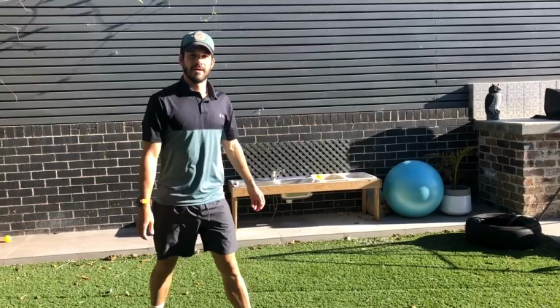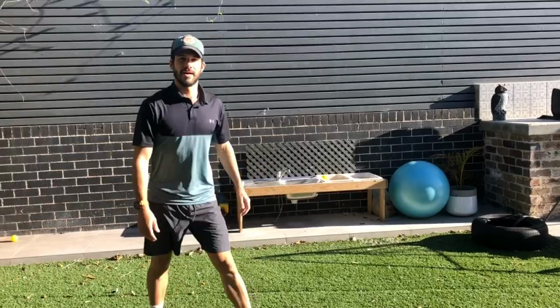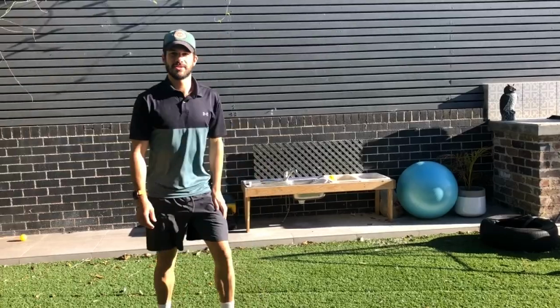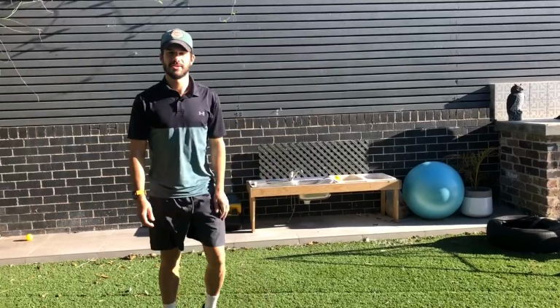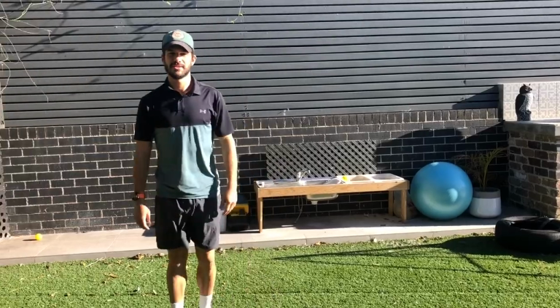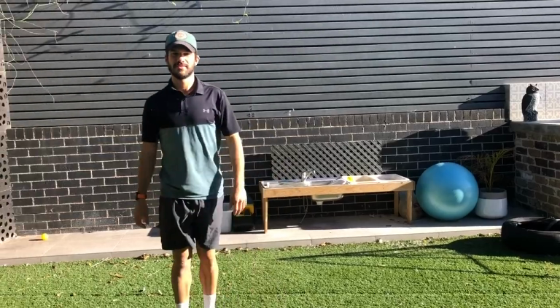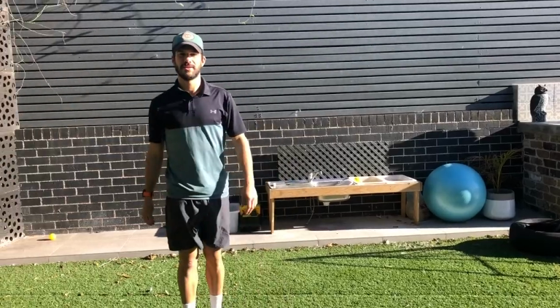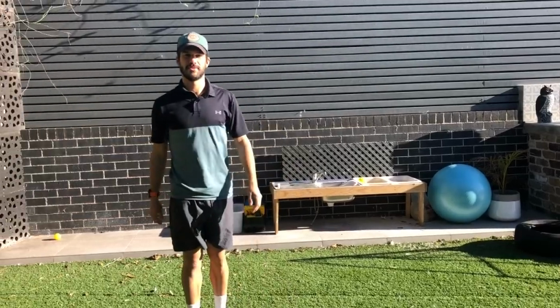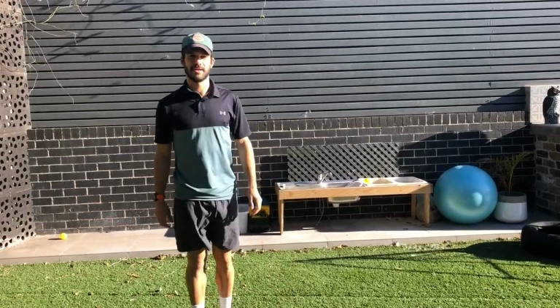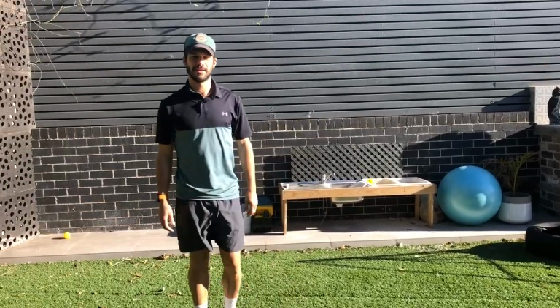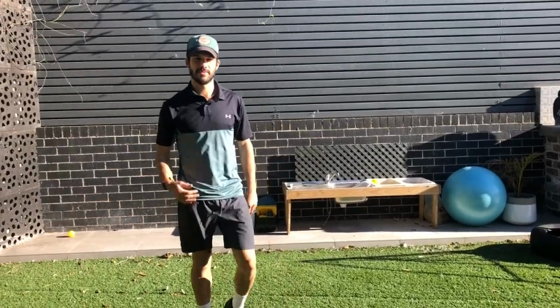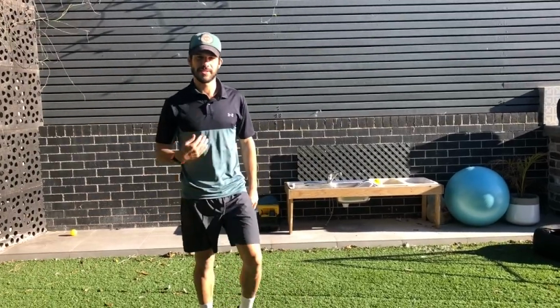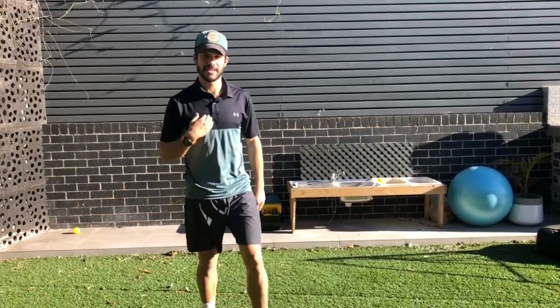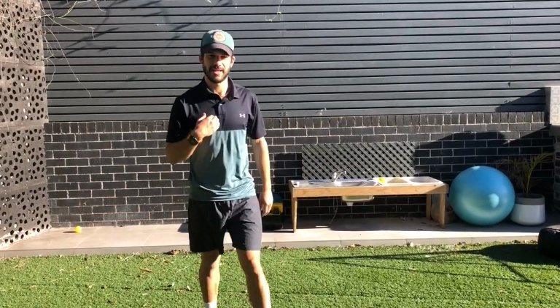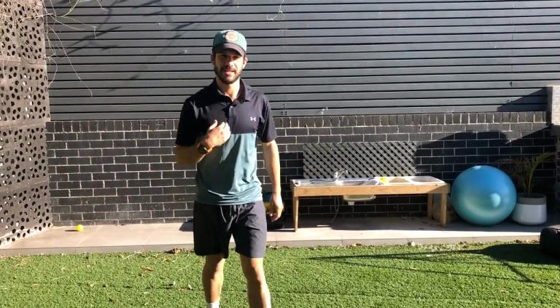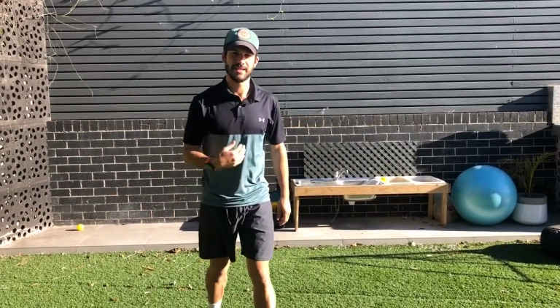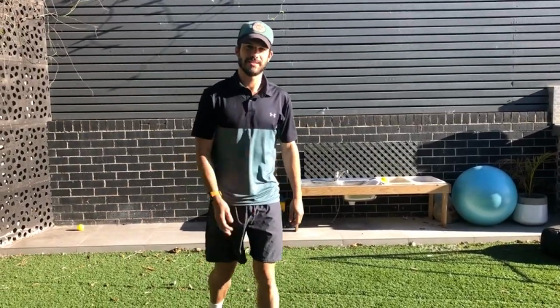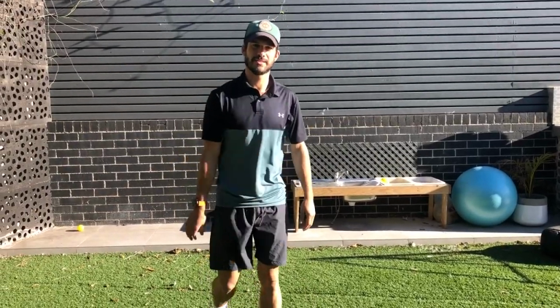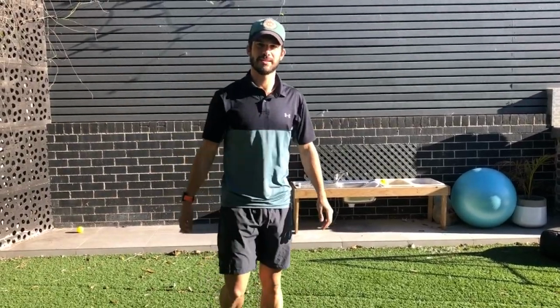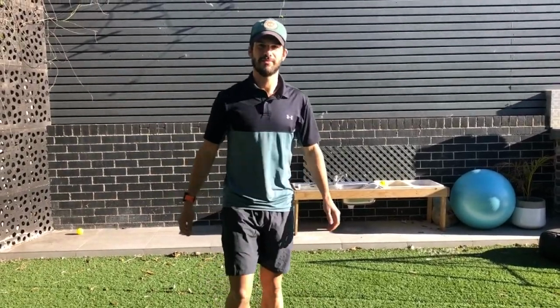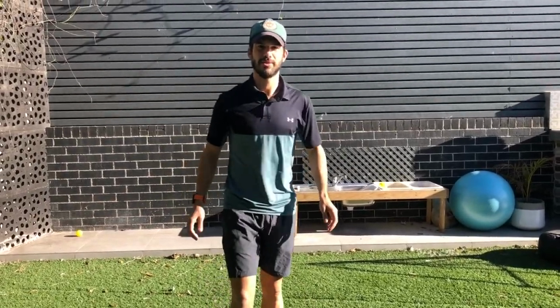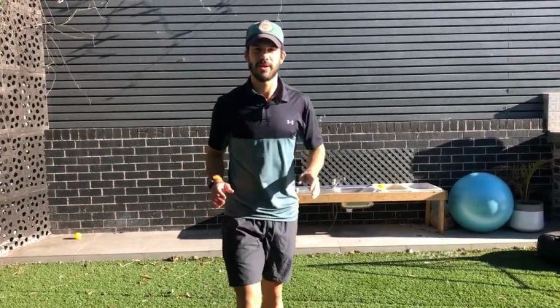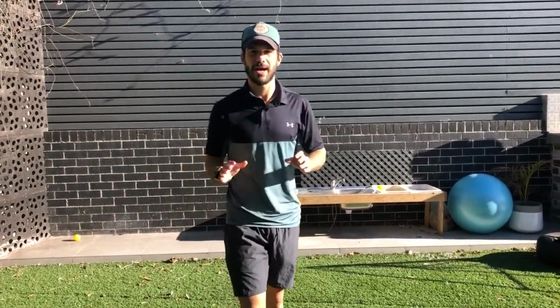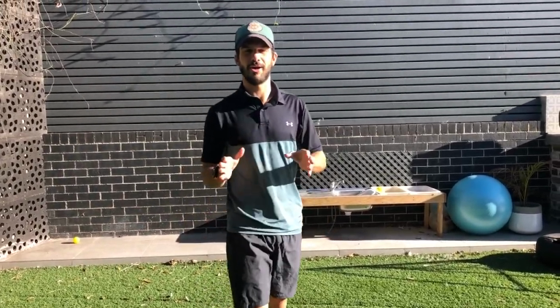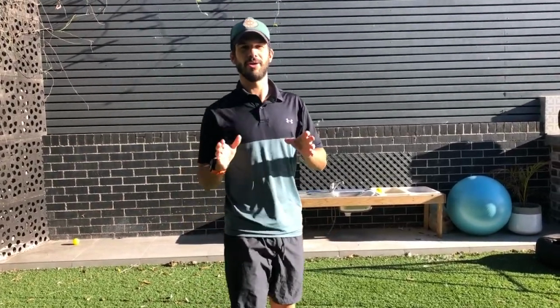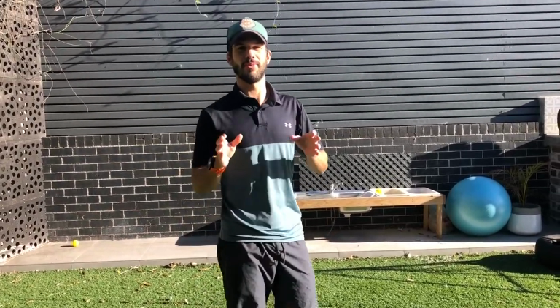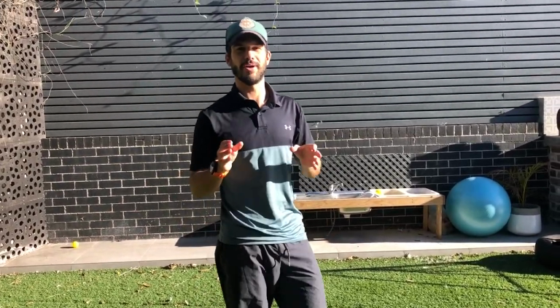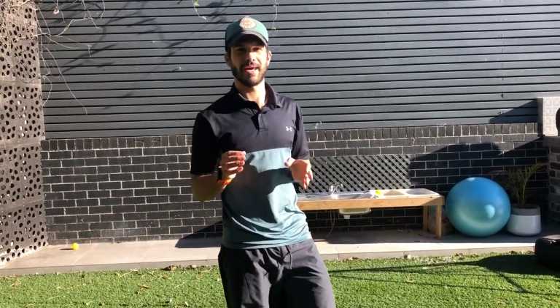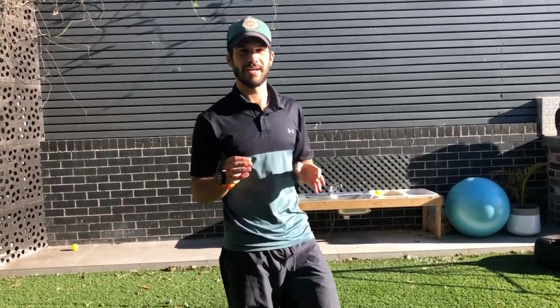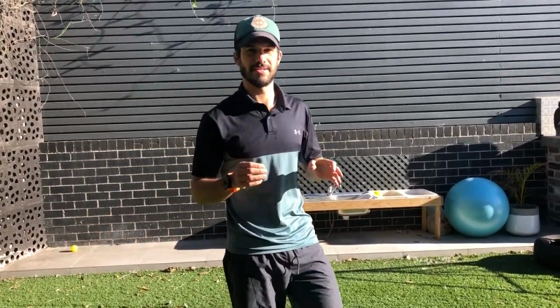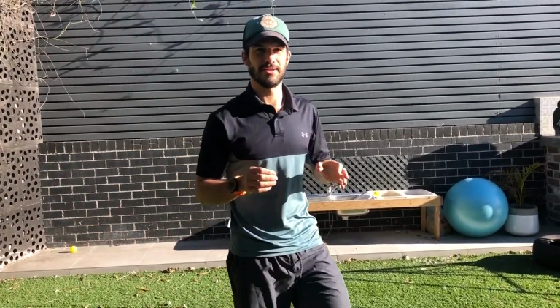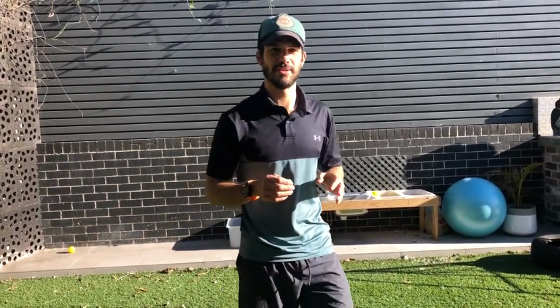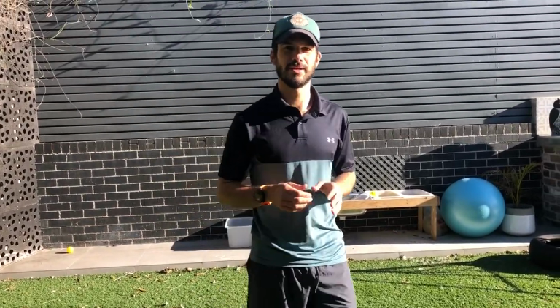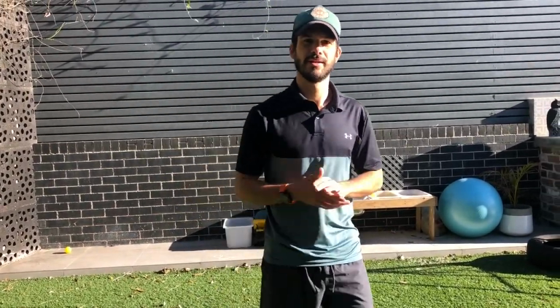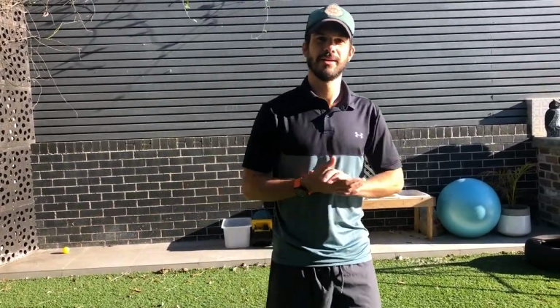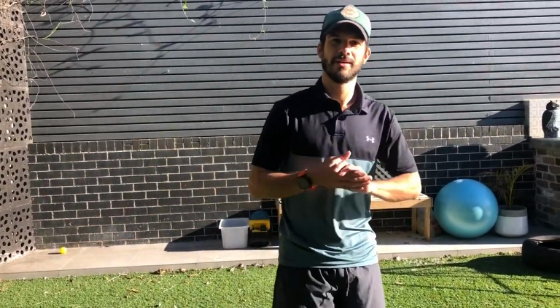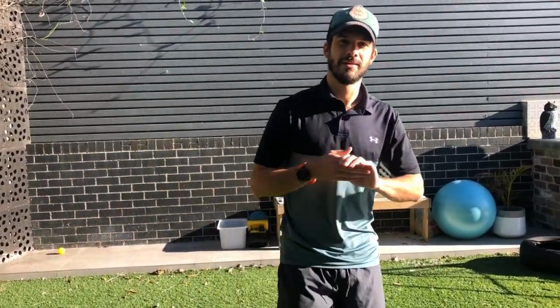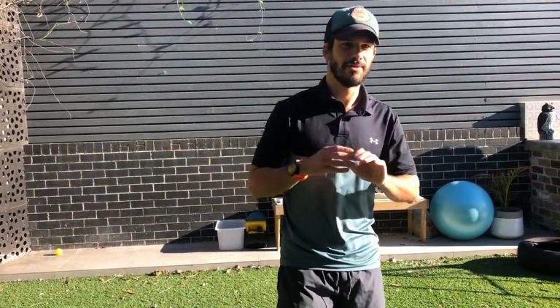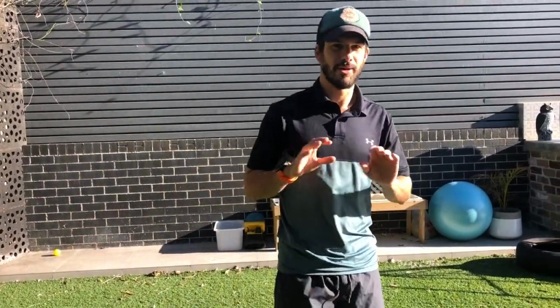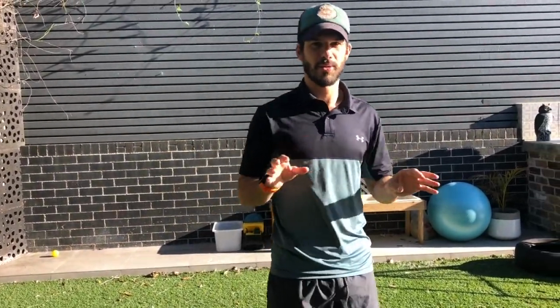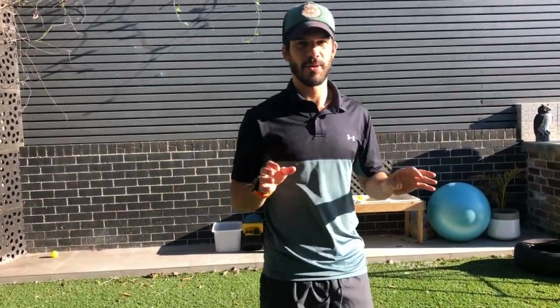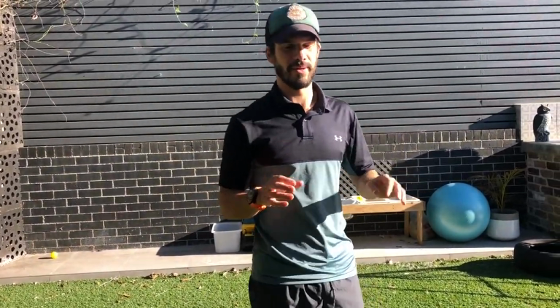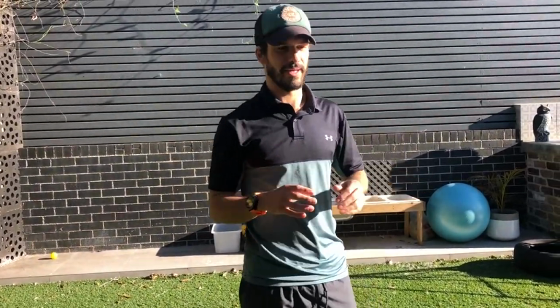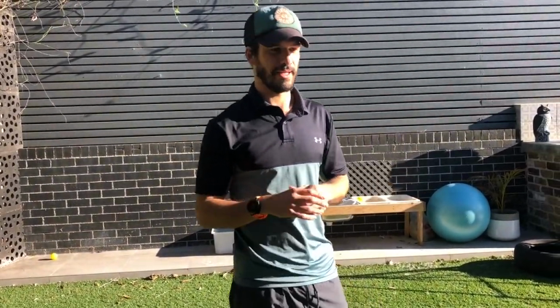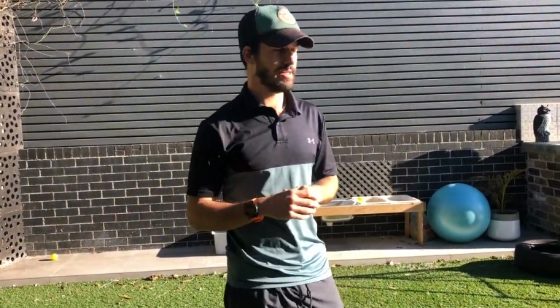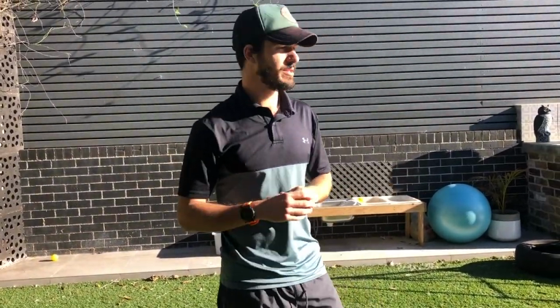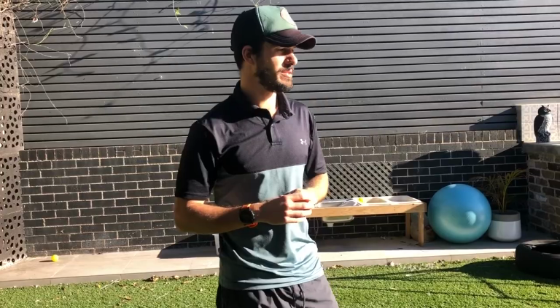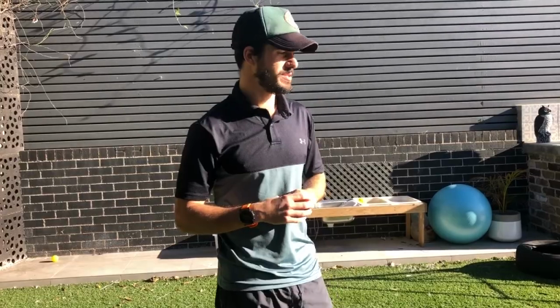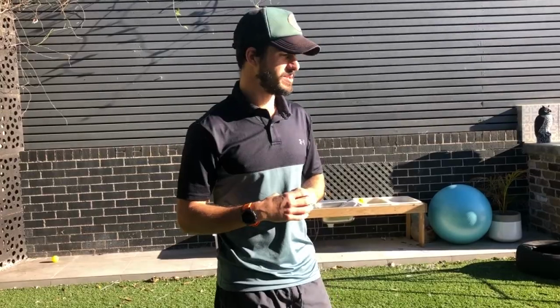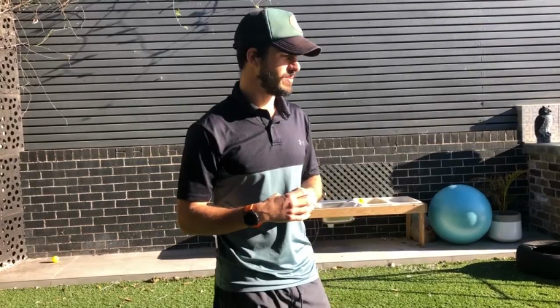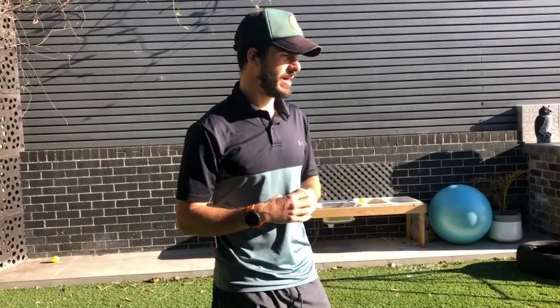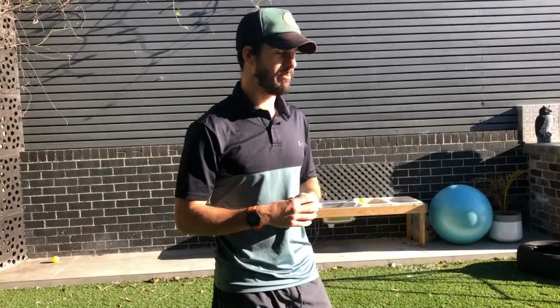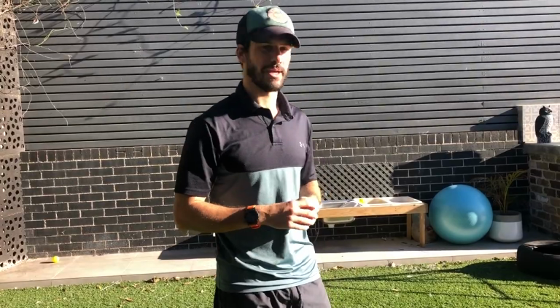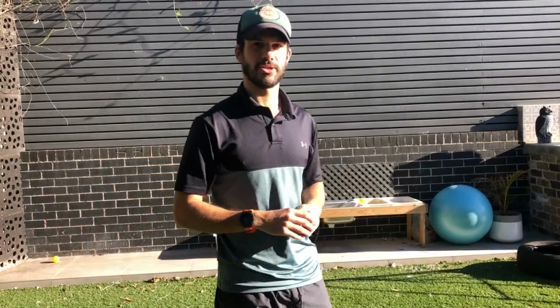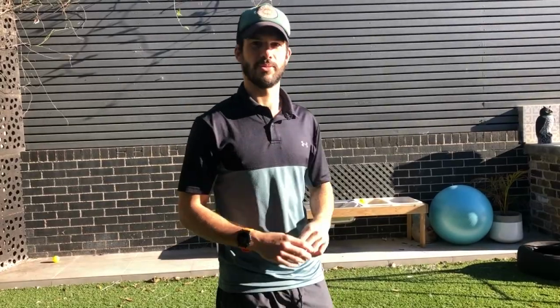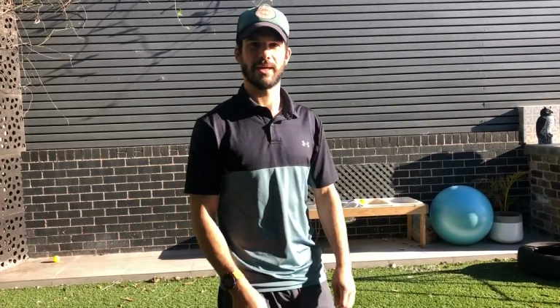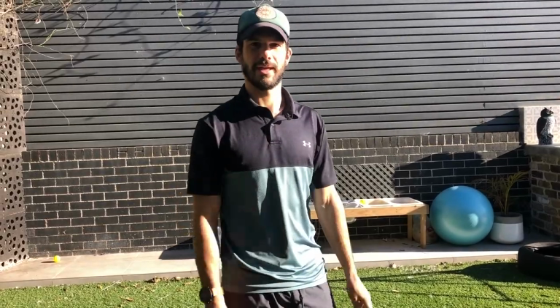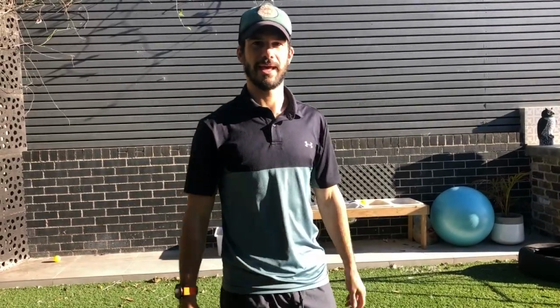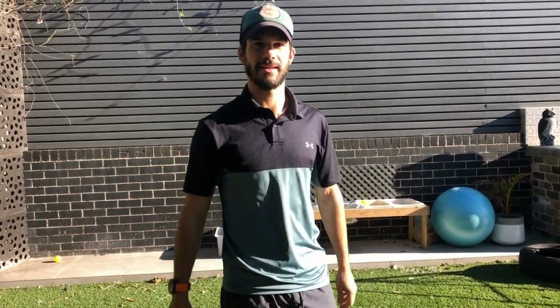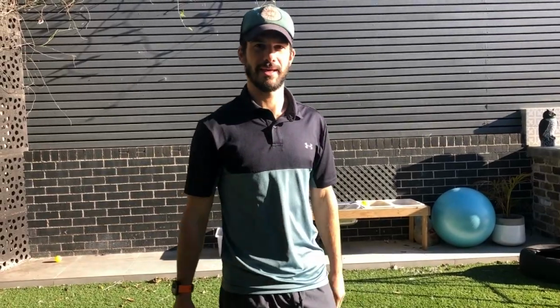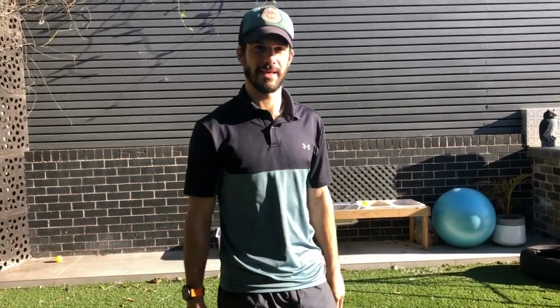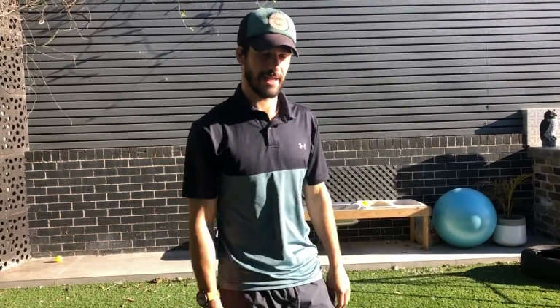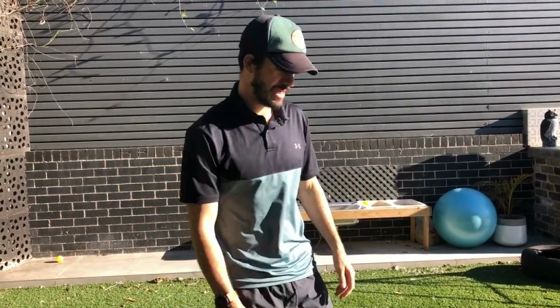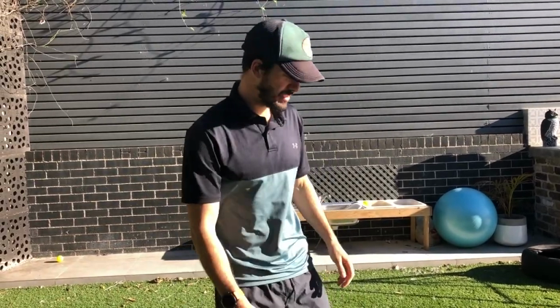Hi students of Ken Hooker, Mr. Kent here just giving you an at-home workout to do — no equipment needed — just to make sure we're getting out there and getting active.